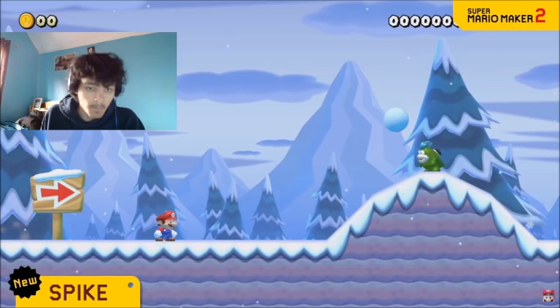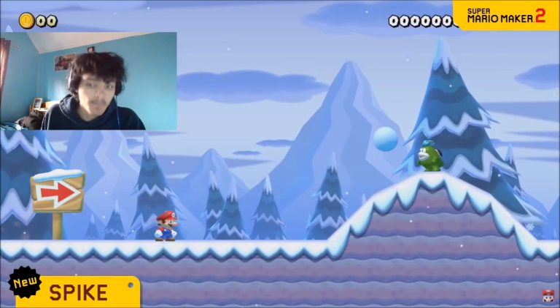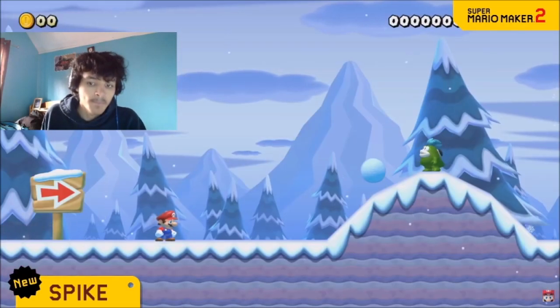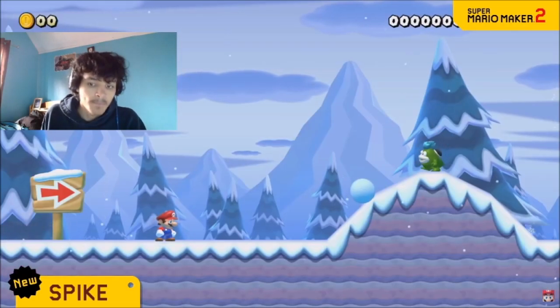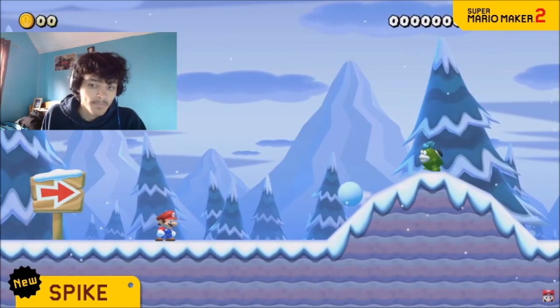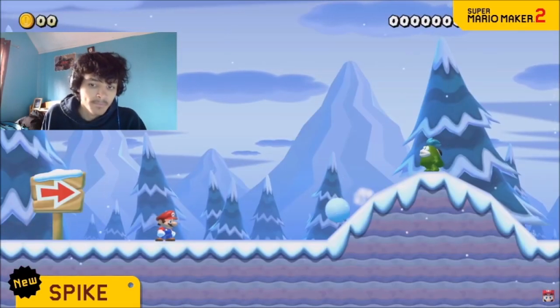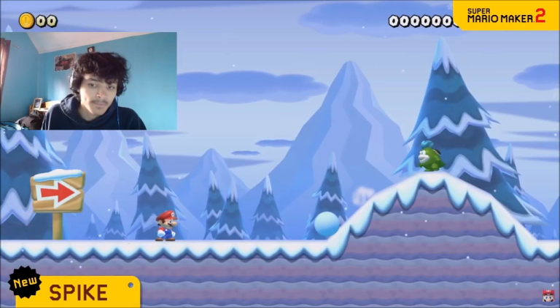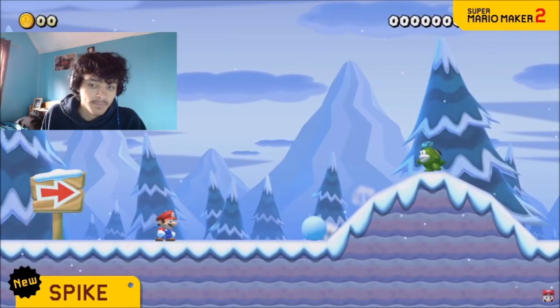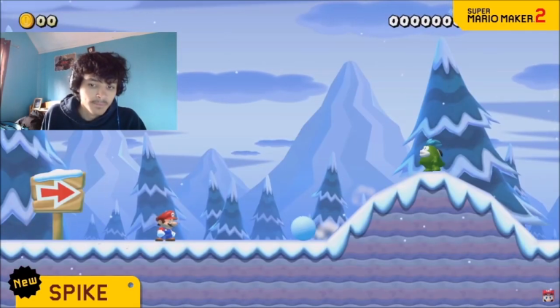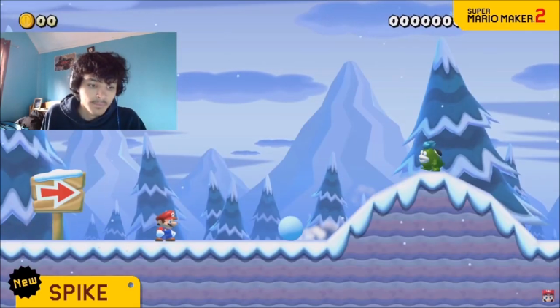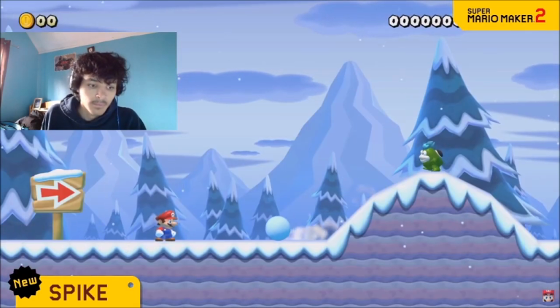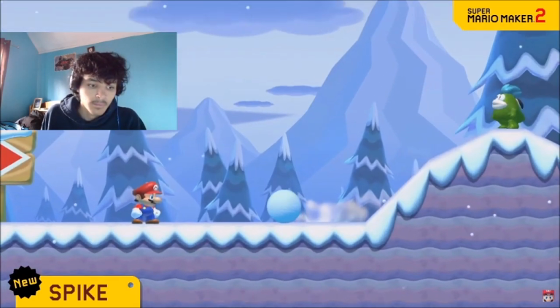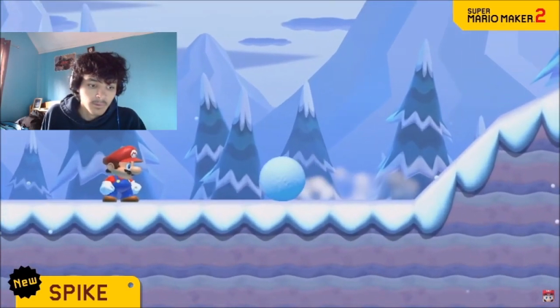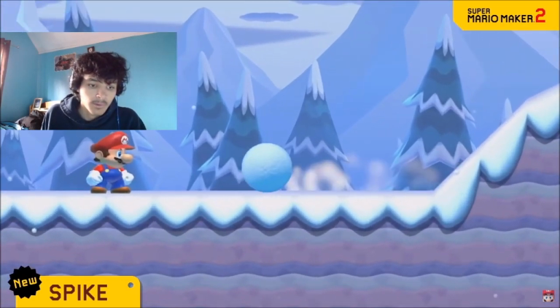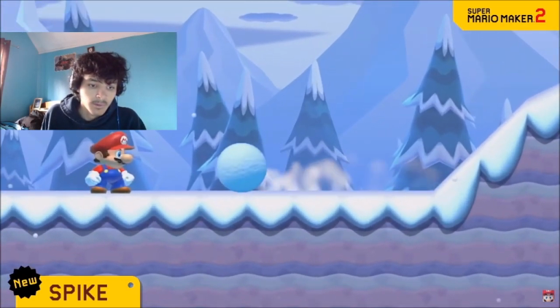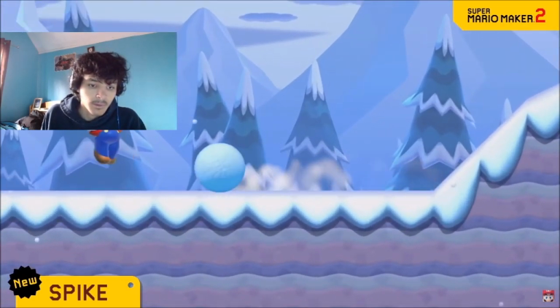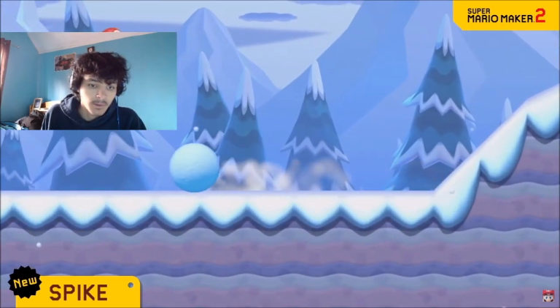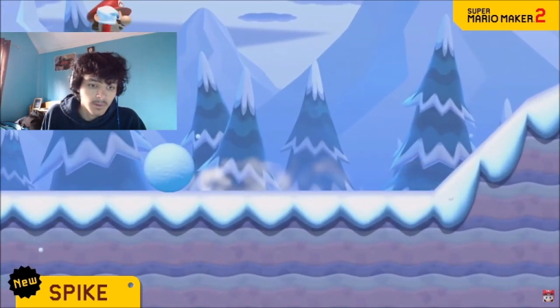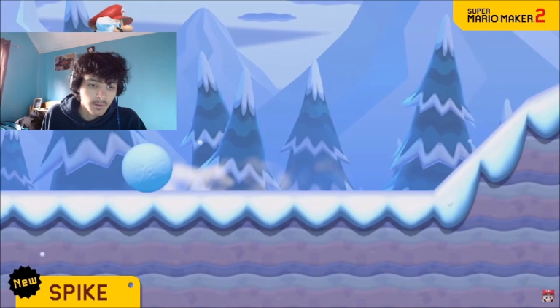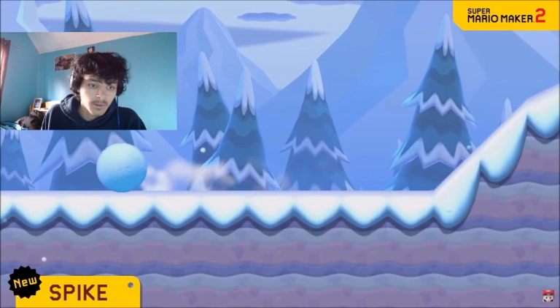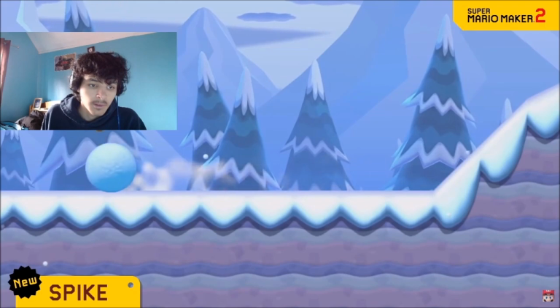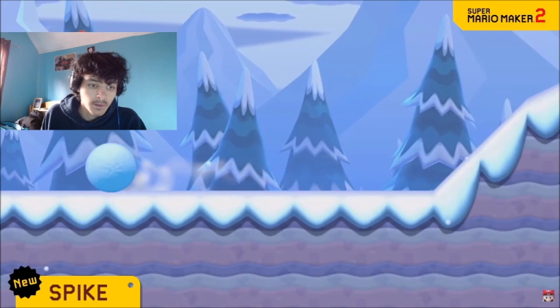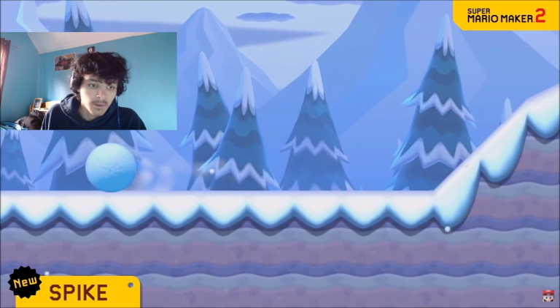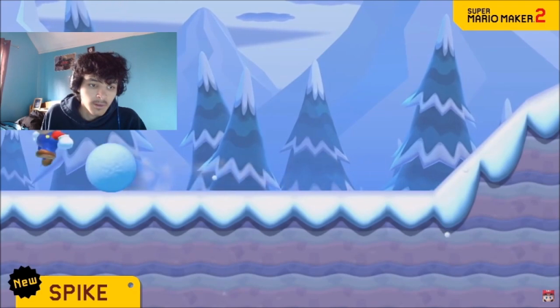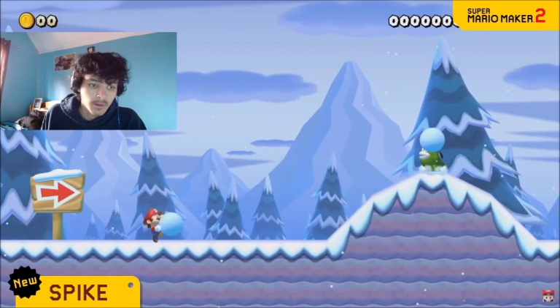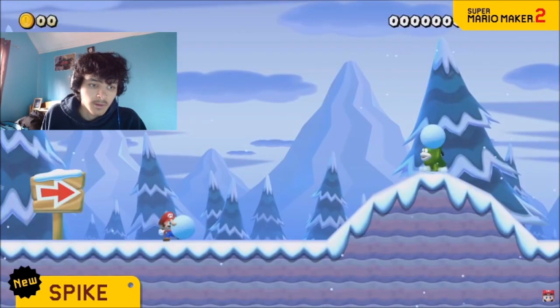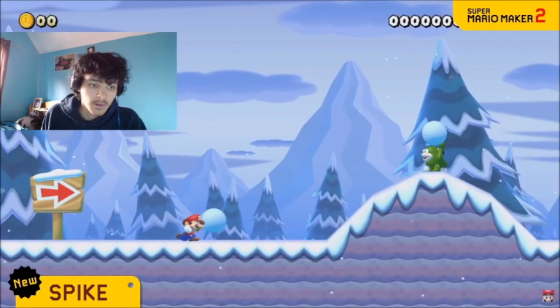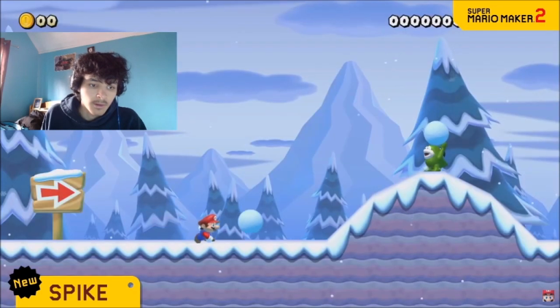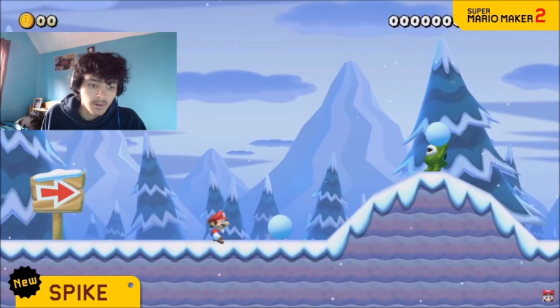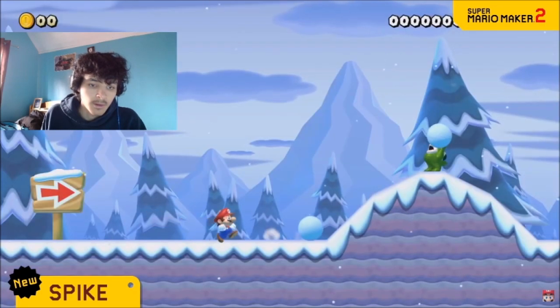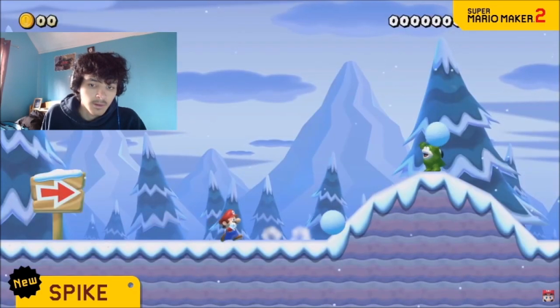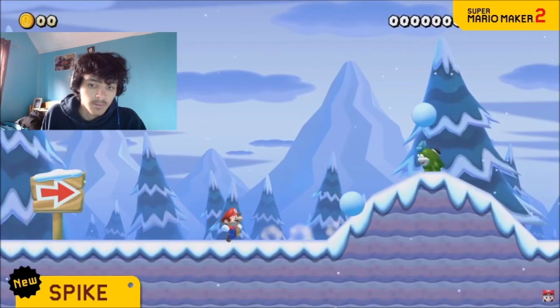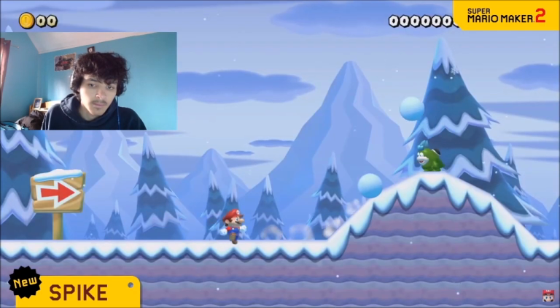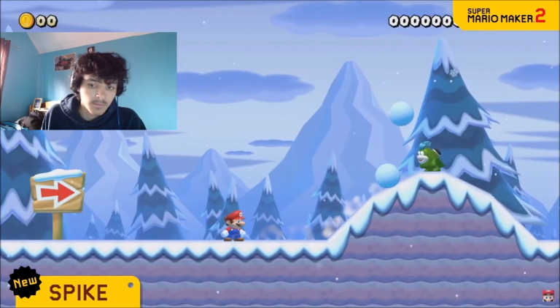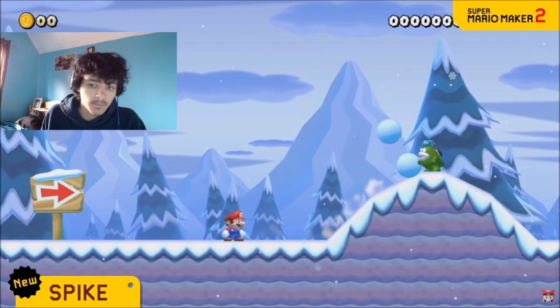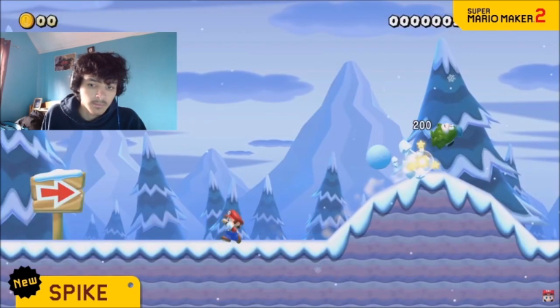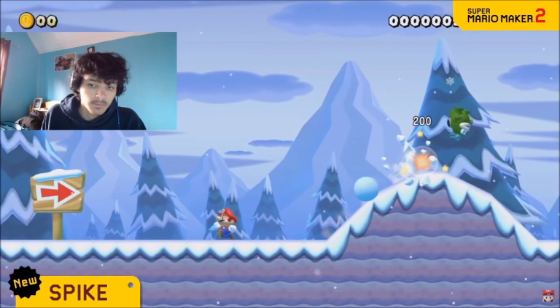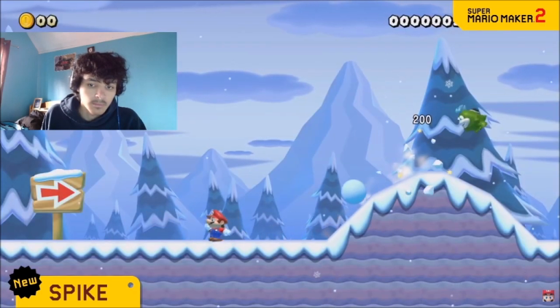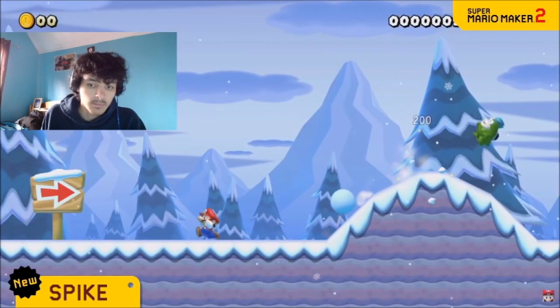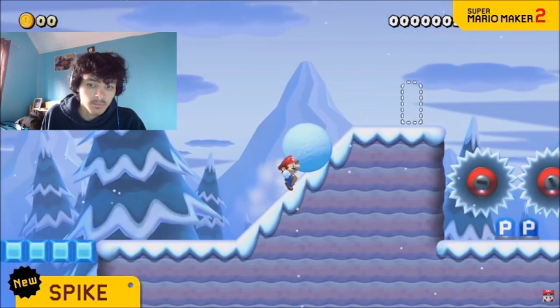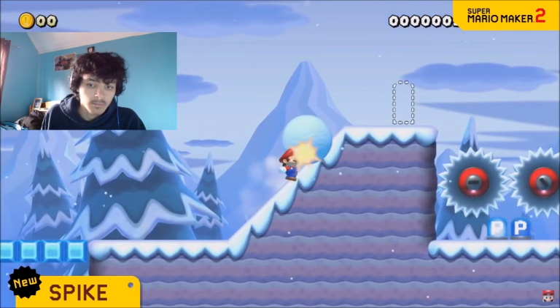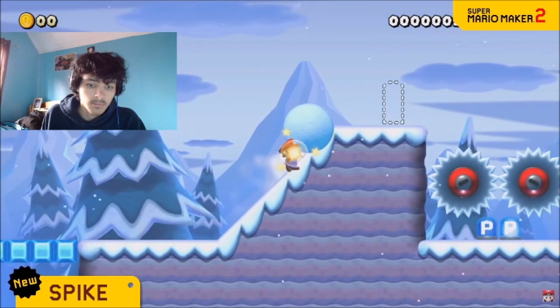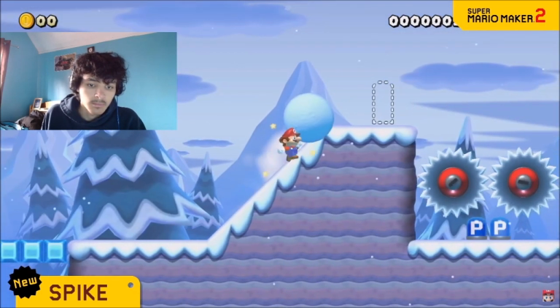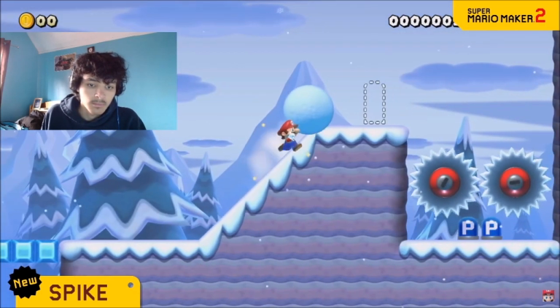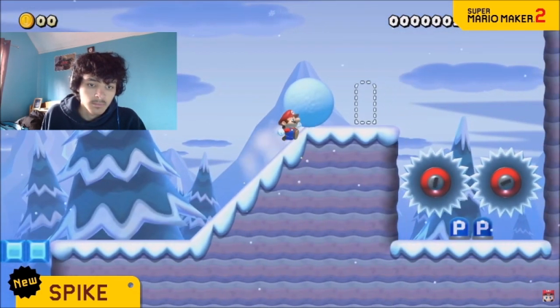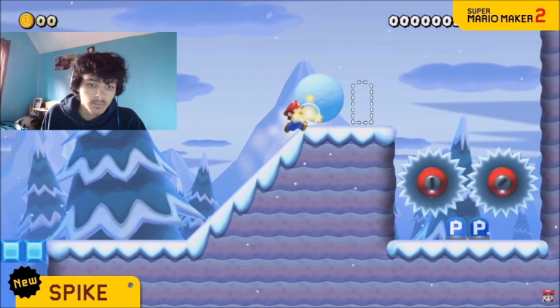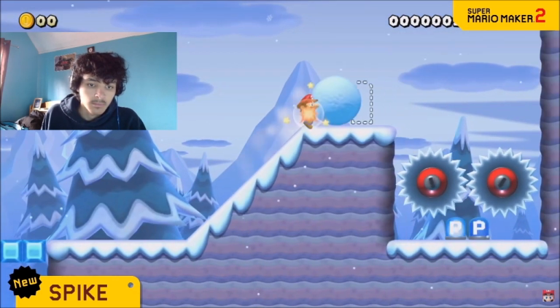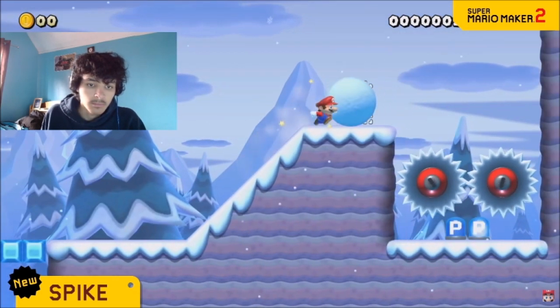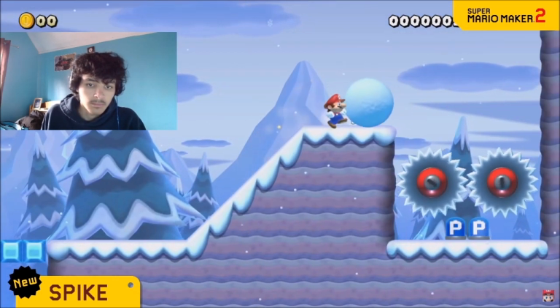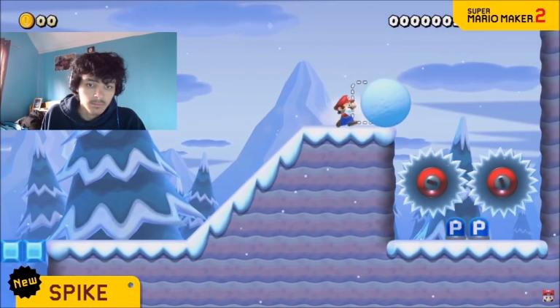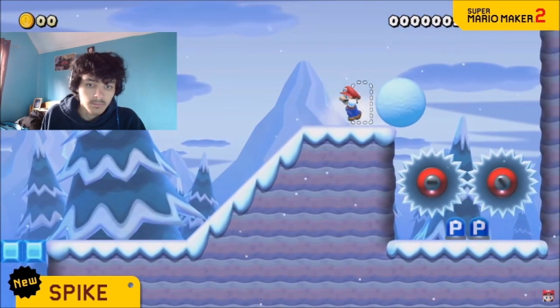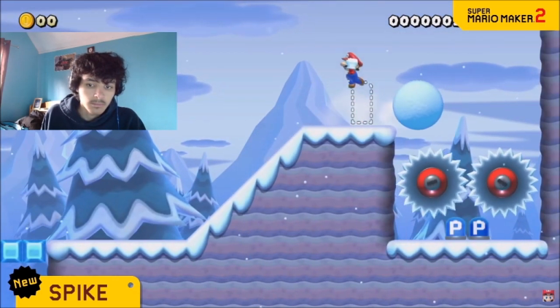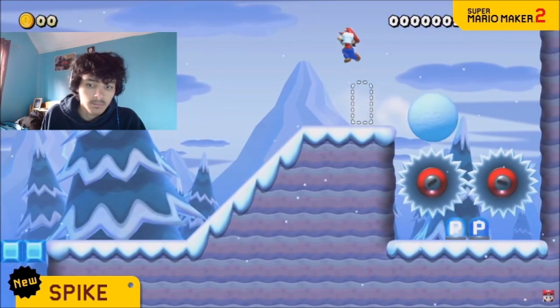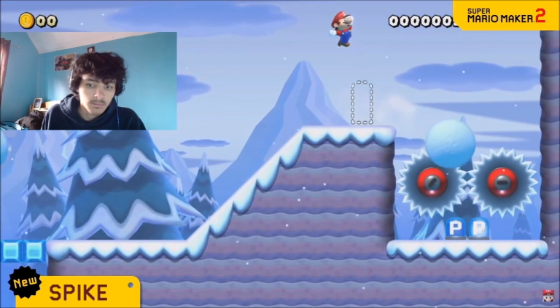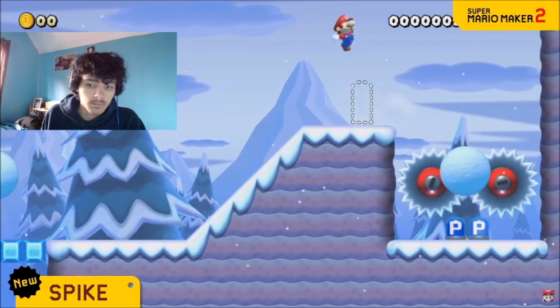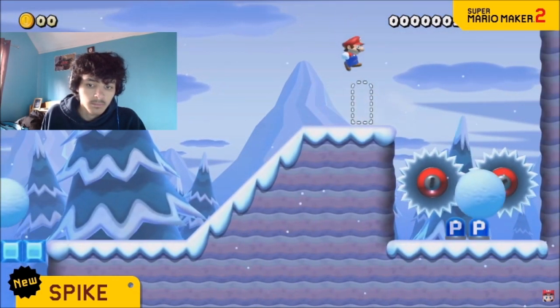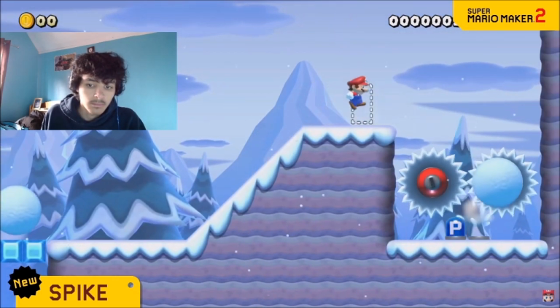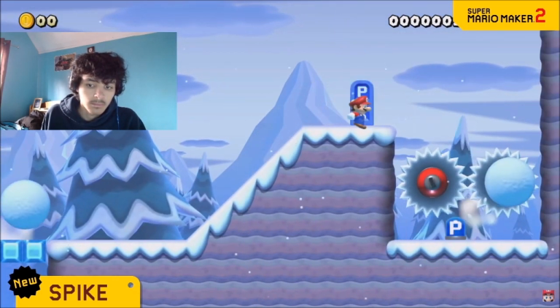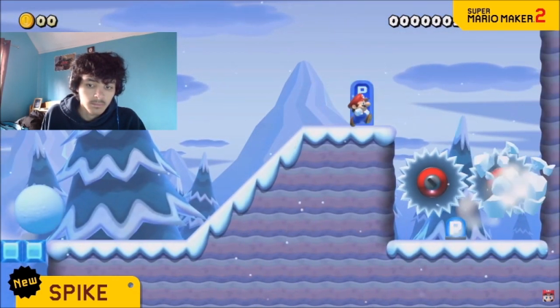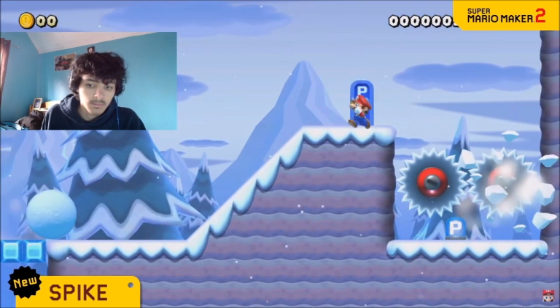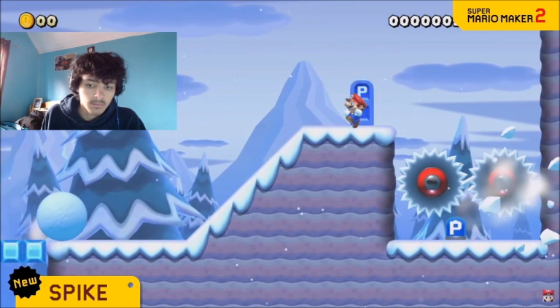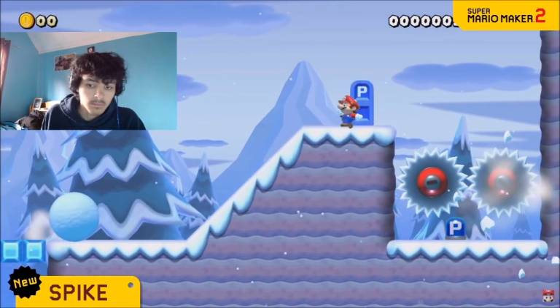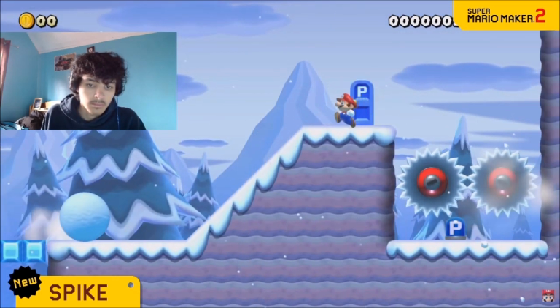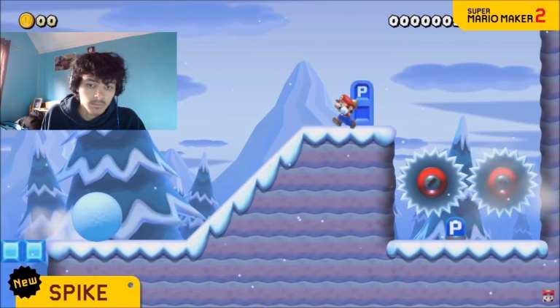And in the snow theme, Spike will throw snowballs. Snow or iron, the balls Spike tosses have many uses.